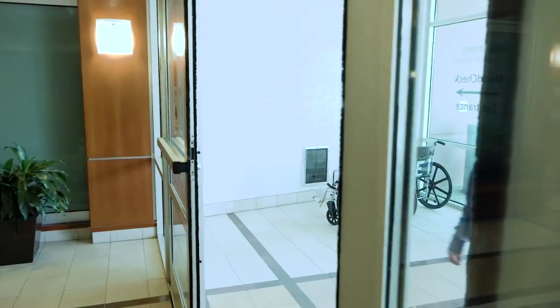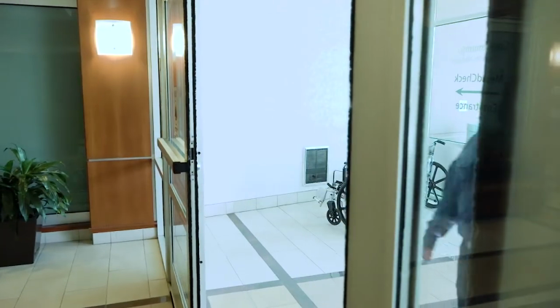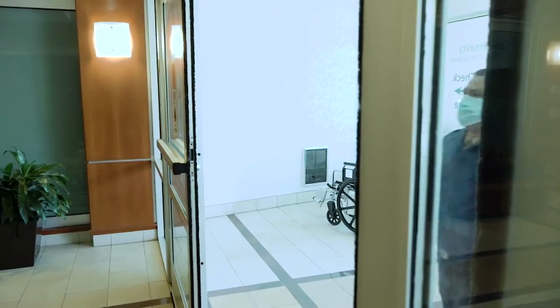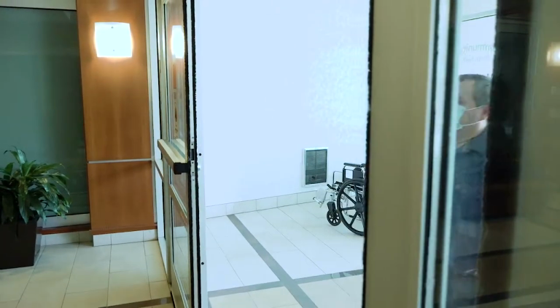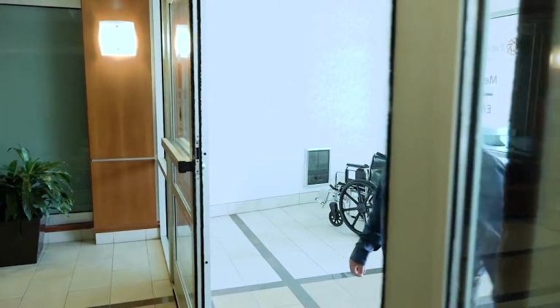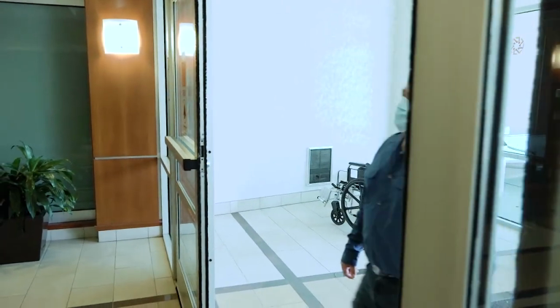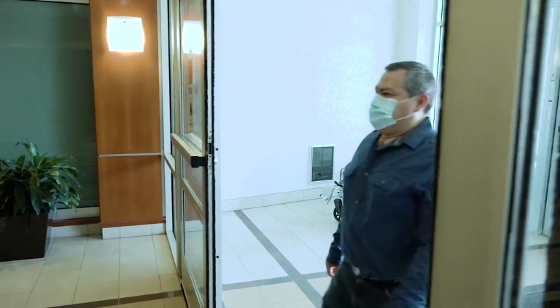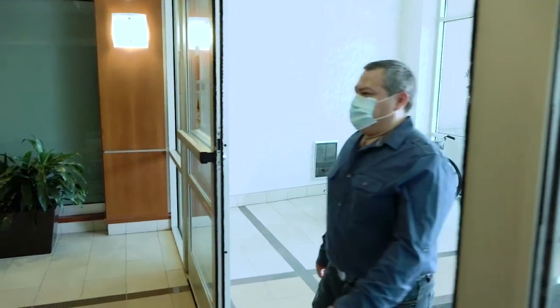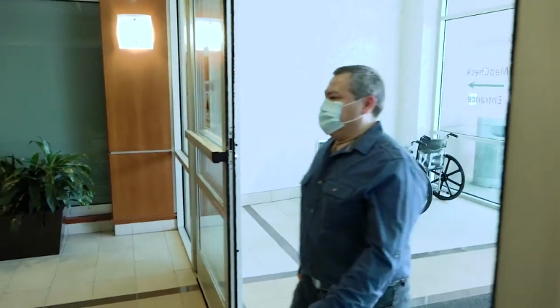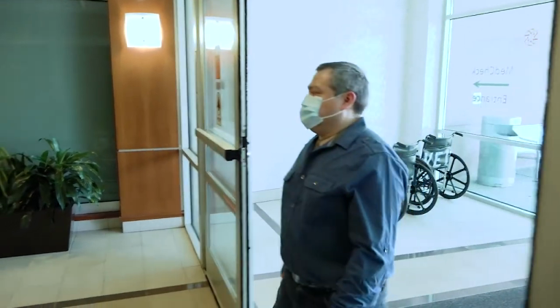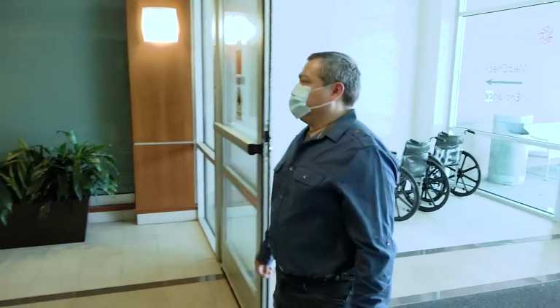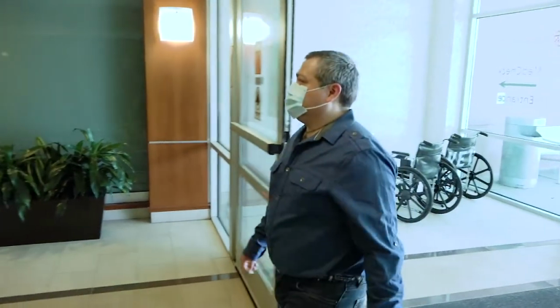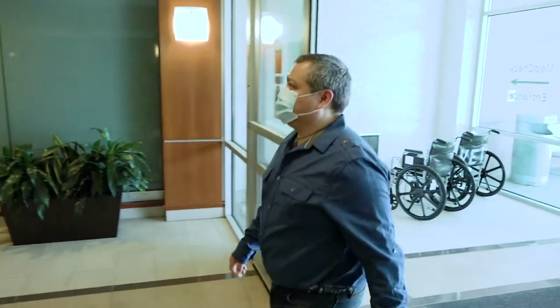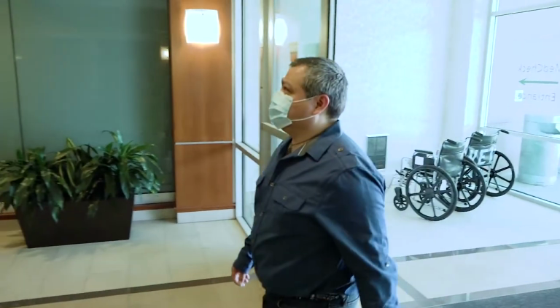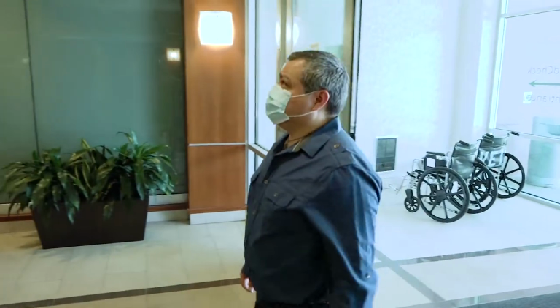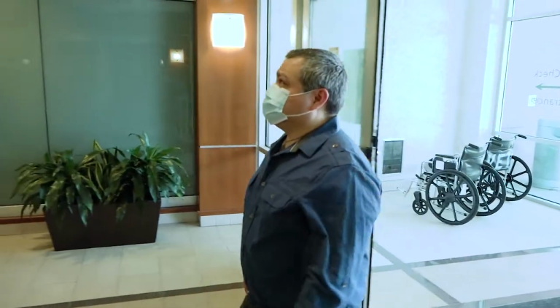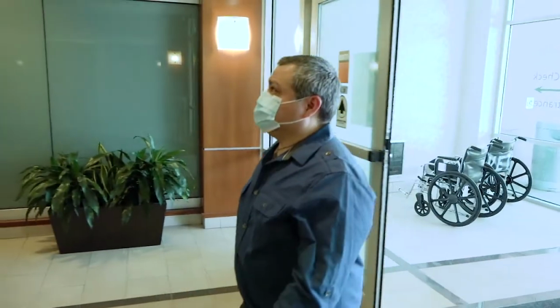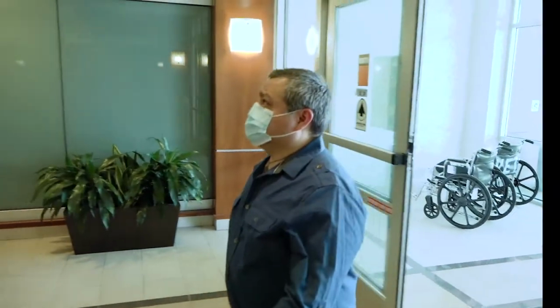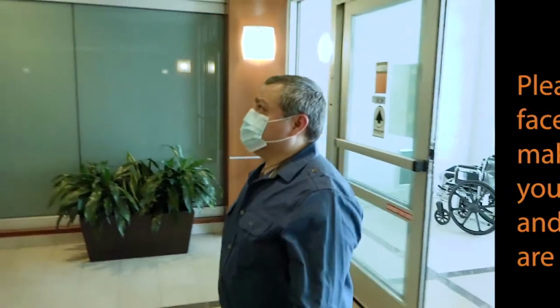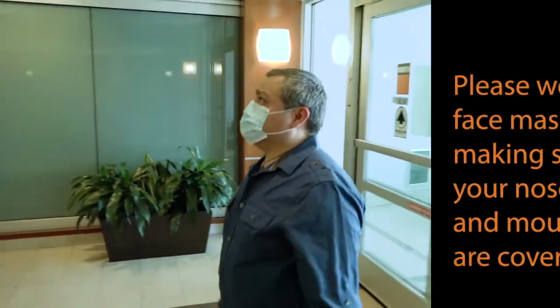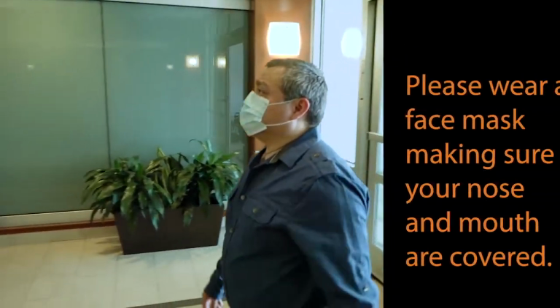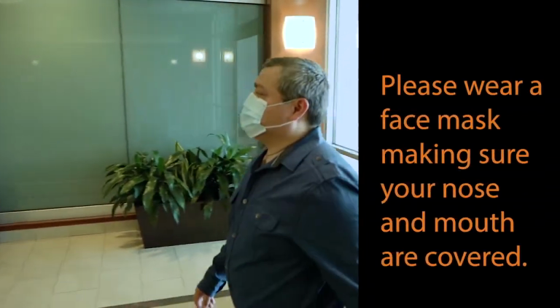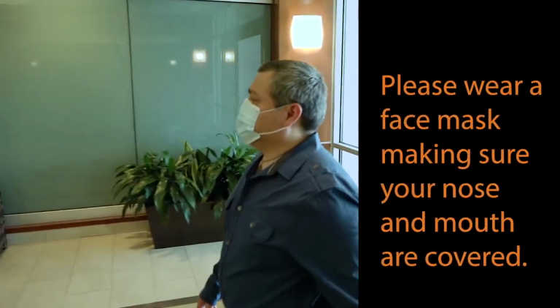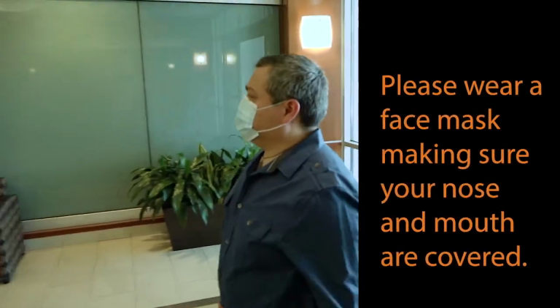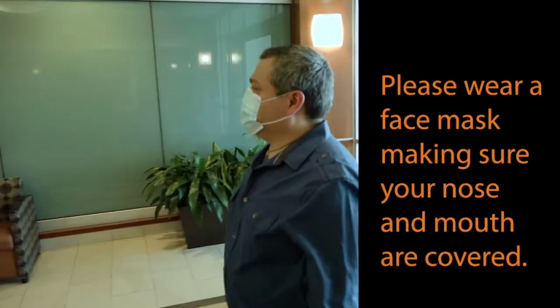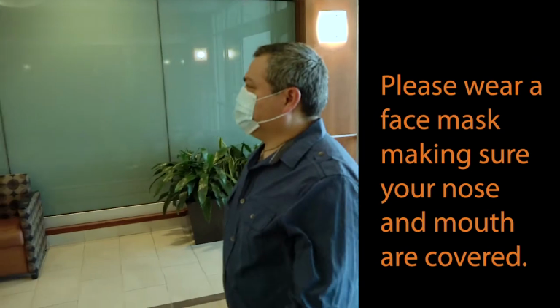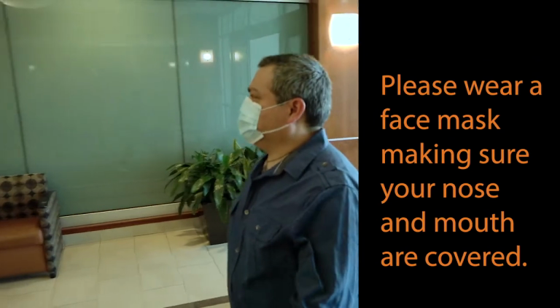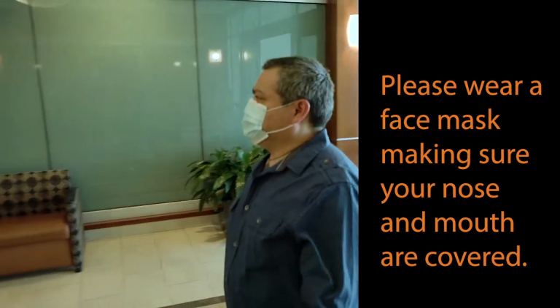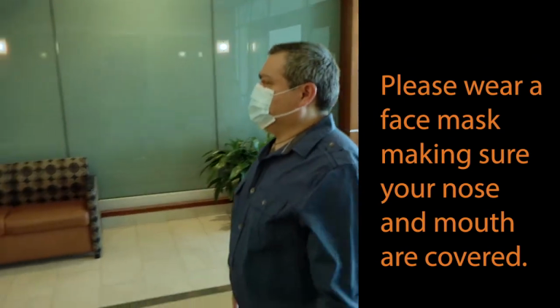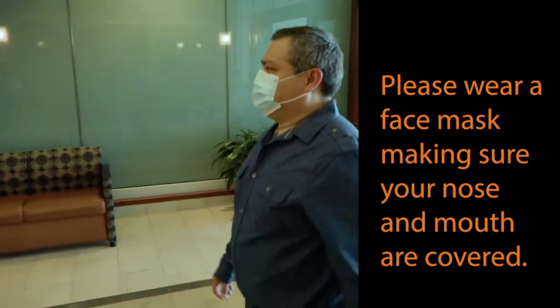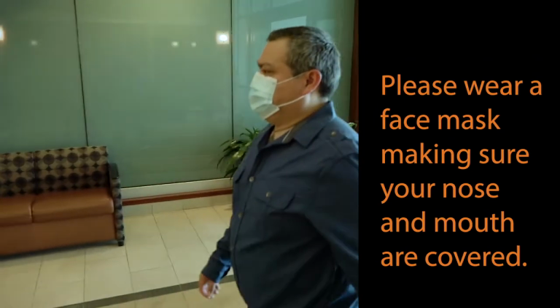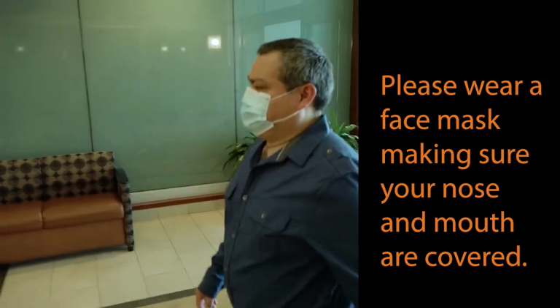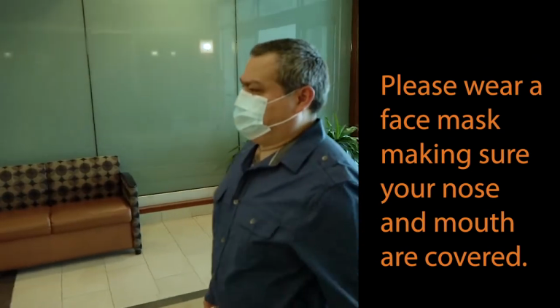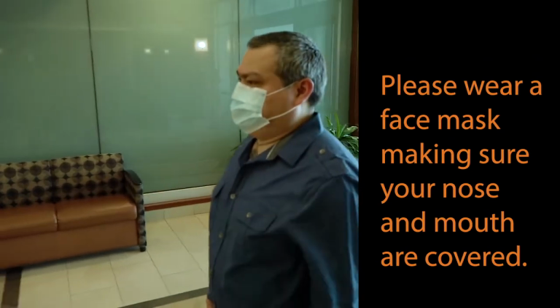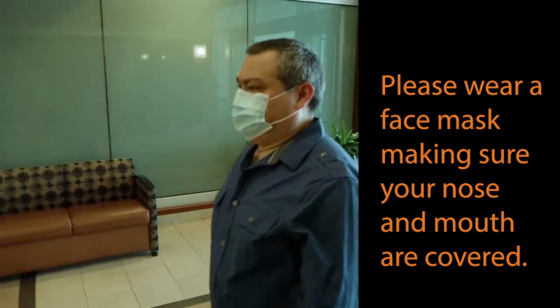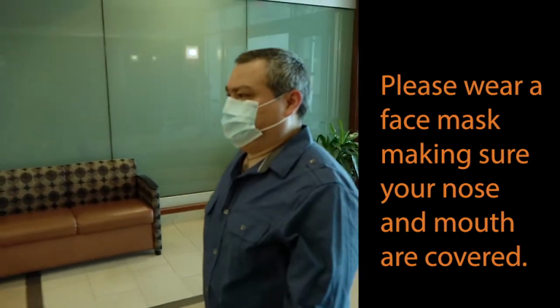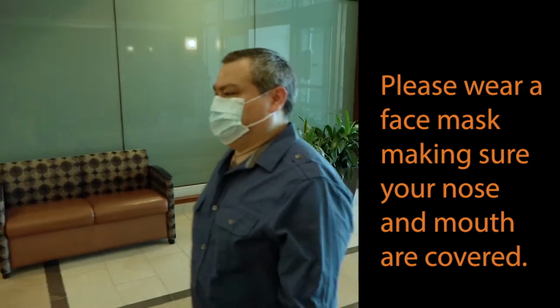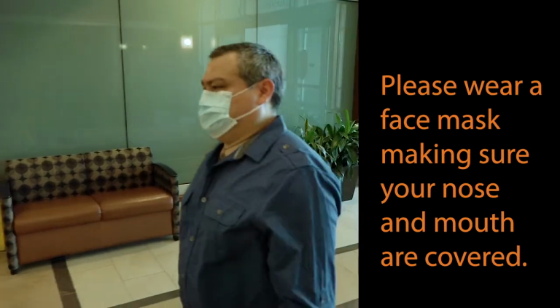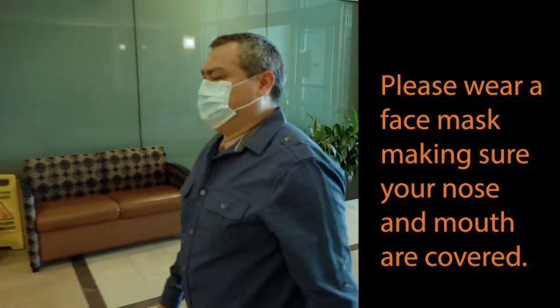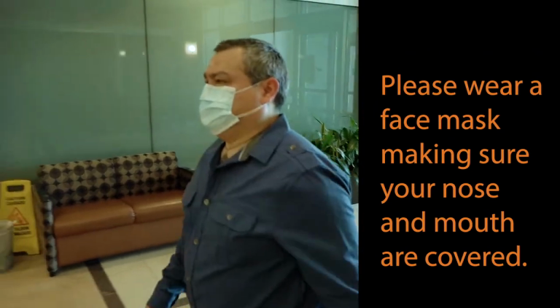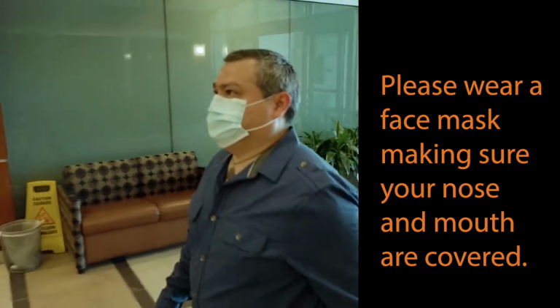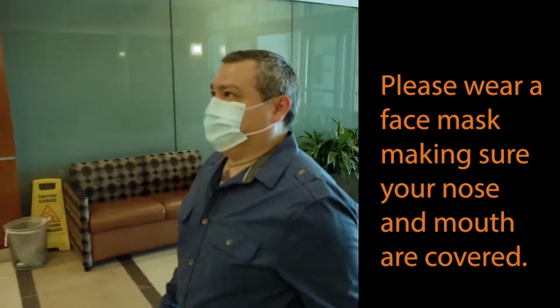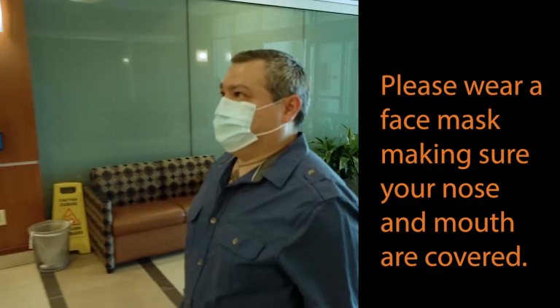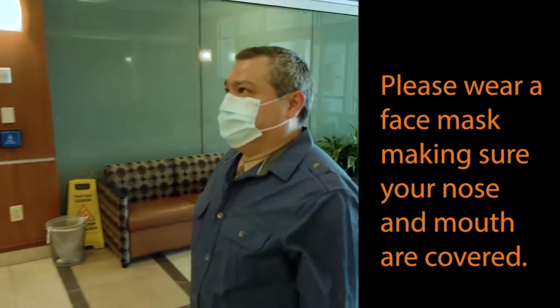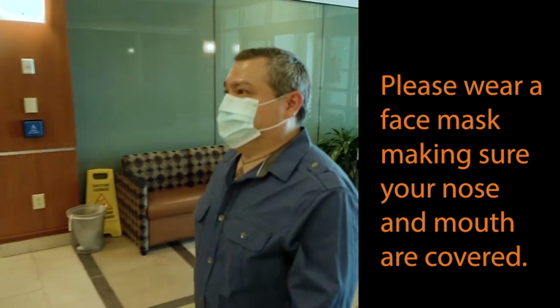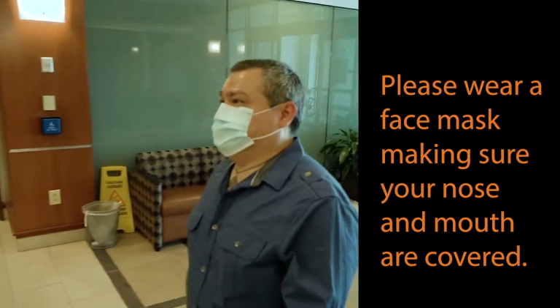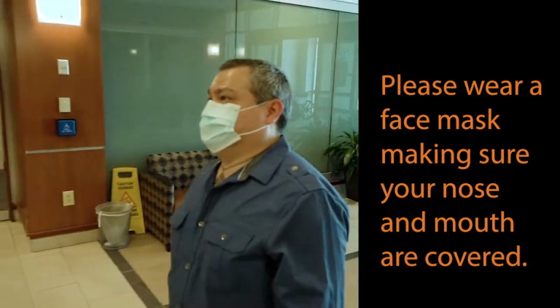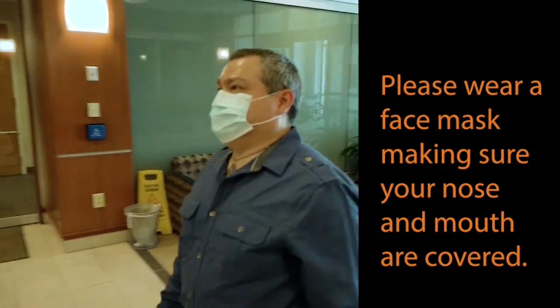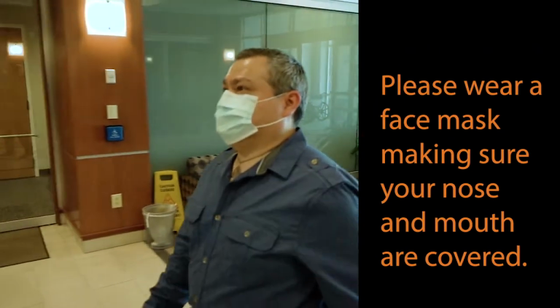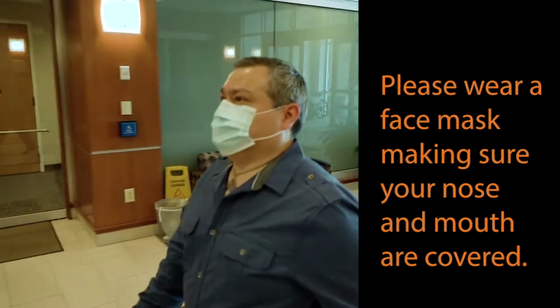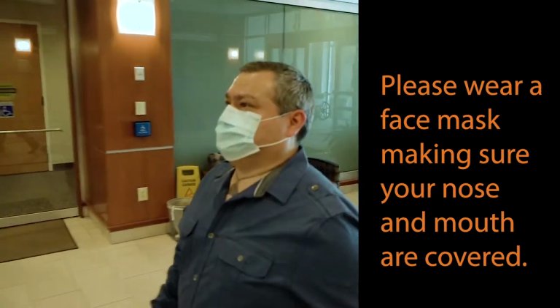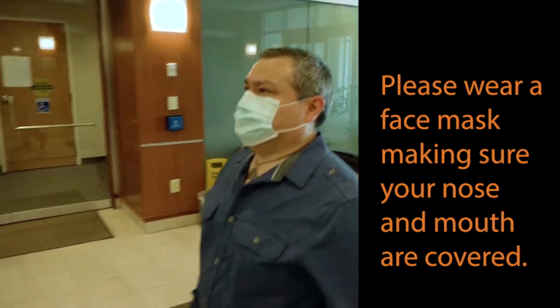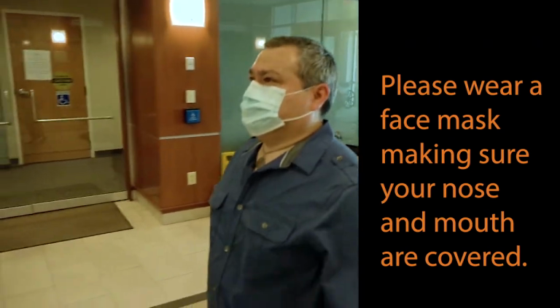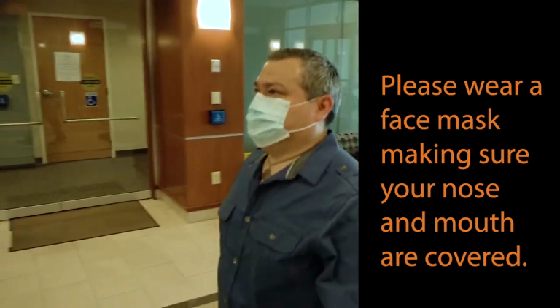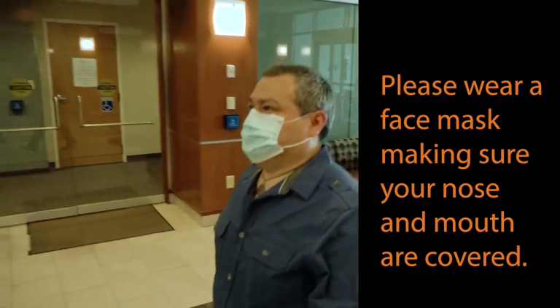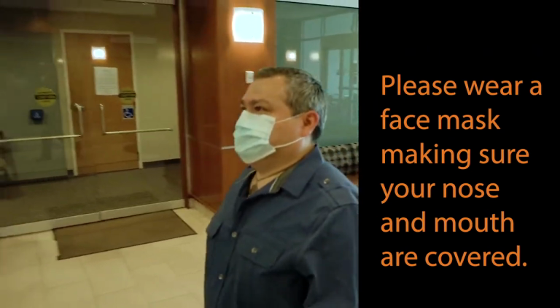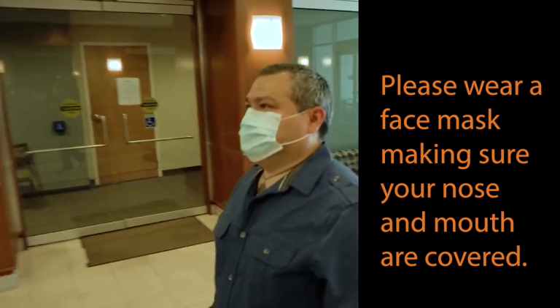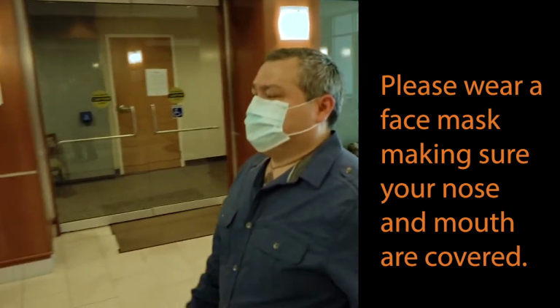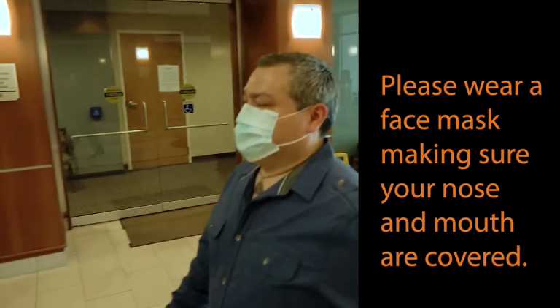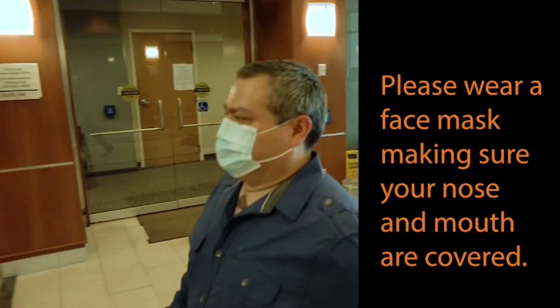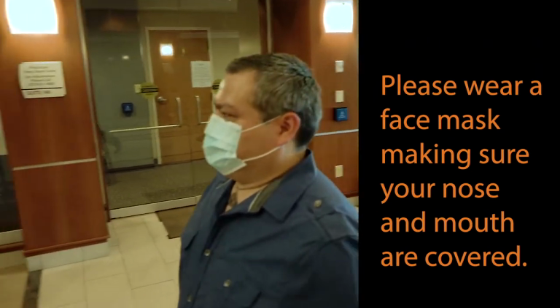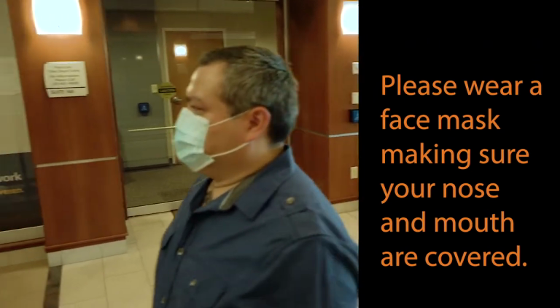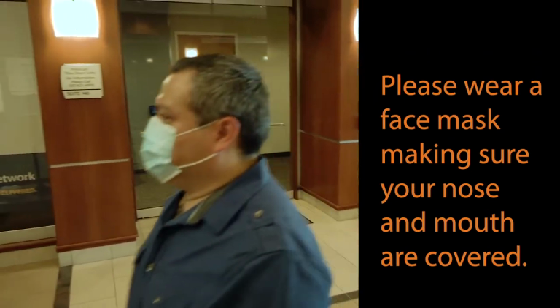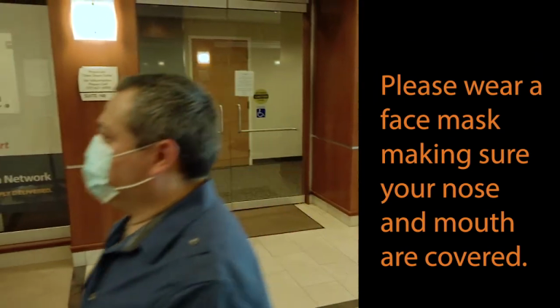When it's time to come inside for your visit, please put on your face mask, making sure both your nose and mouth are covered before you enter the building.